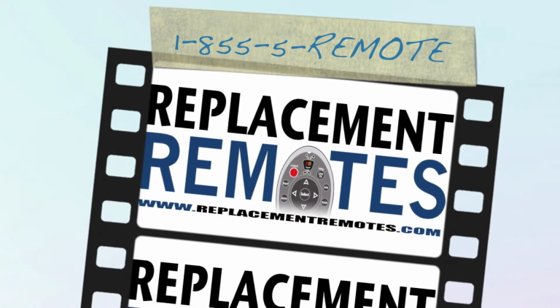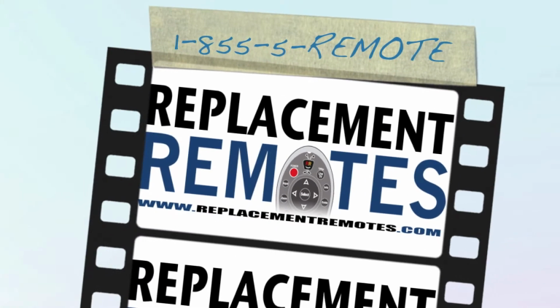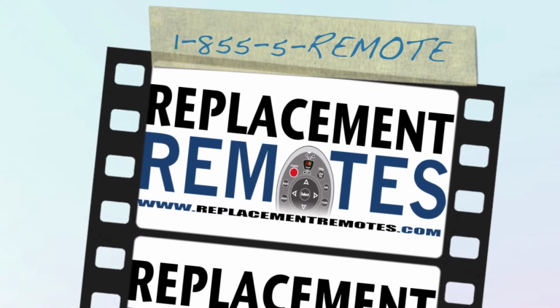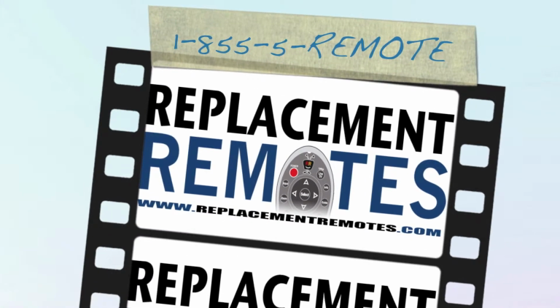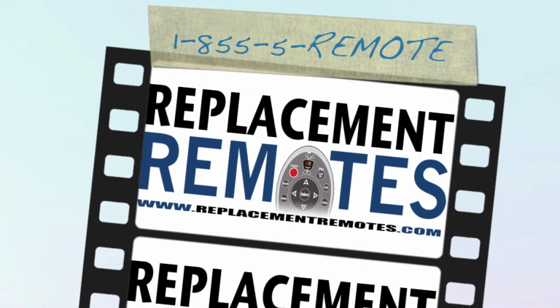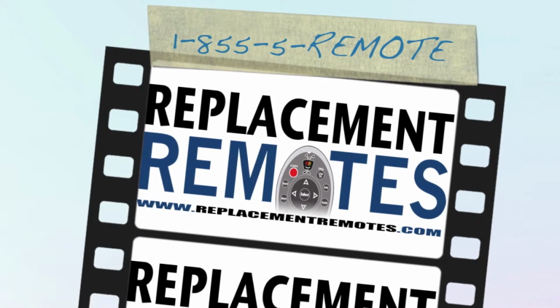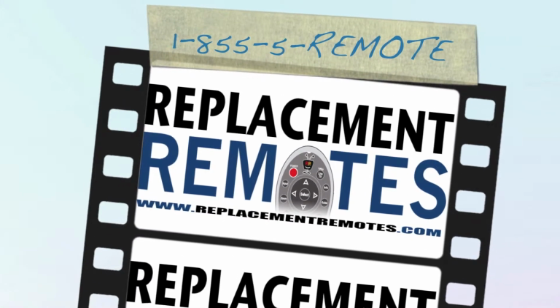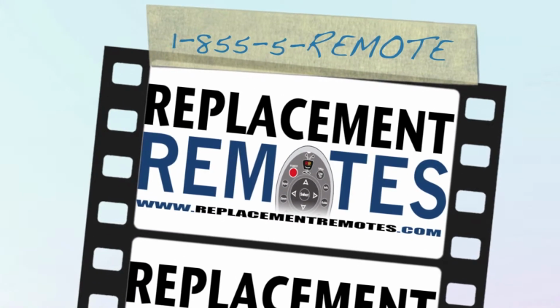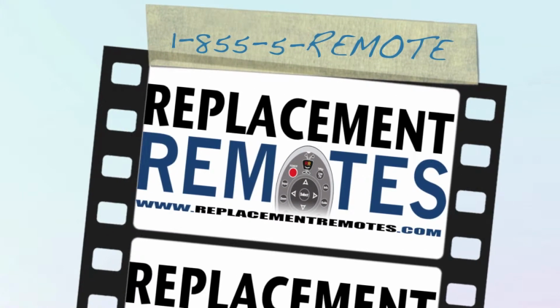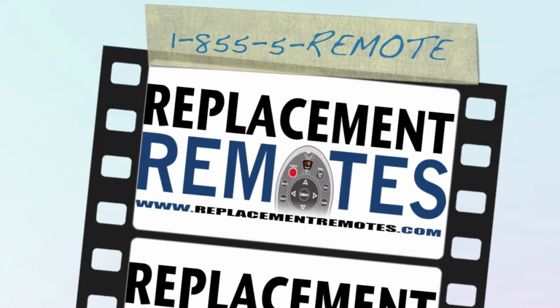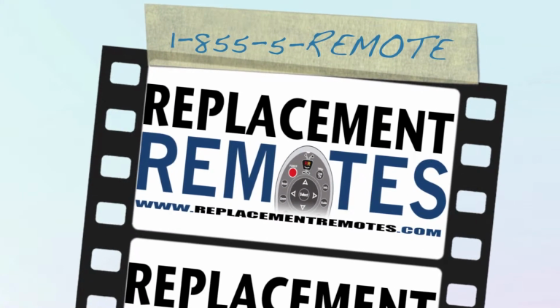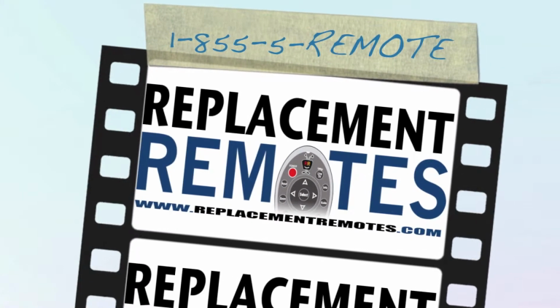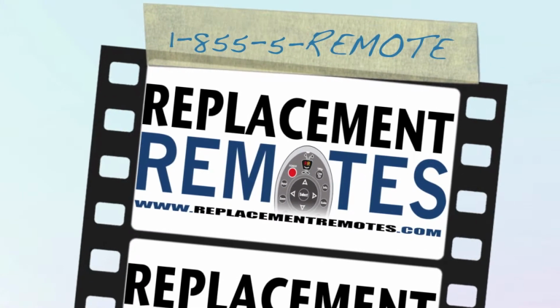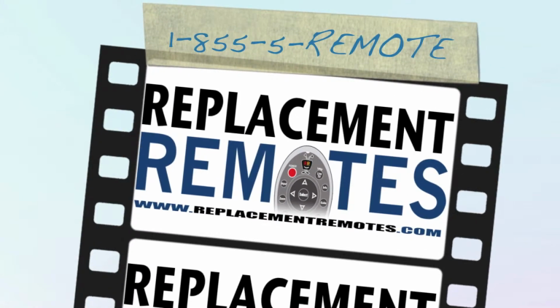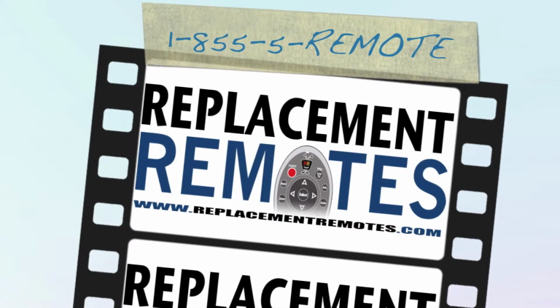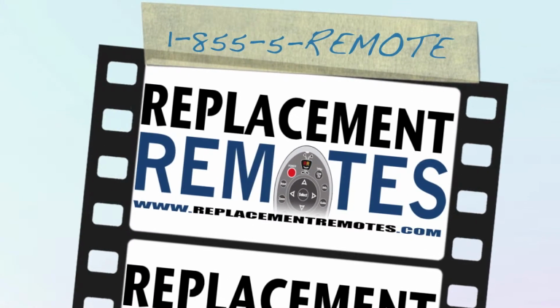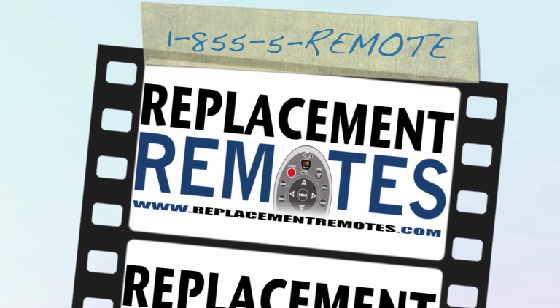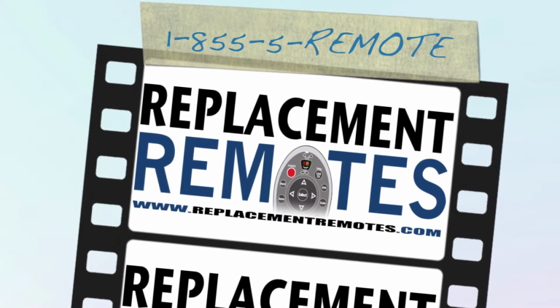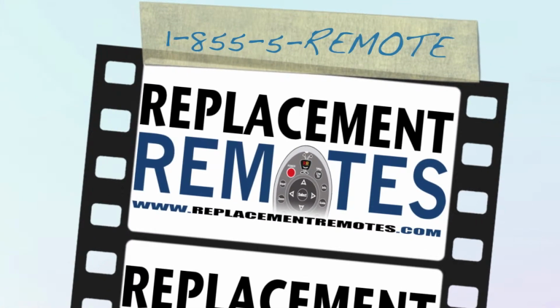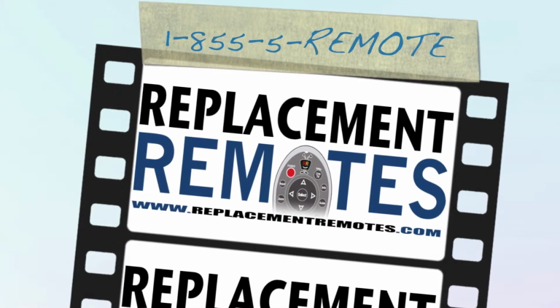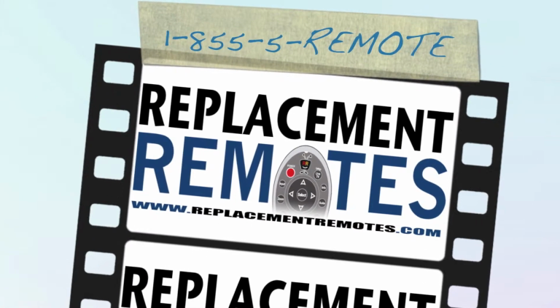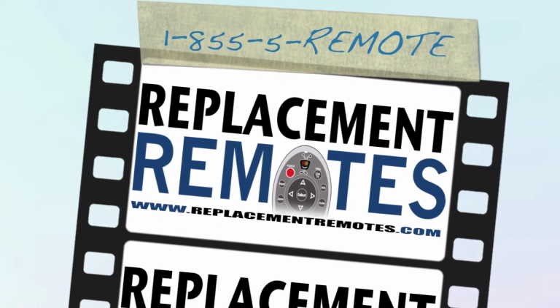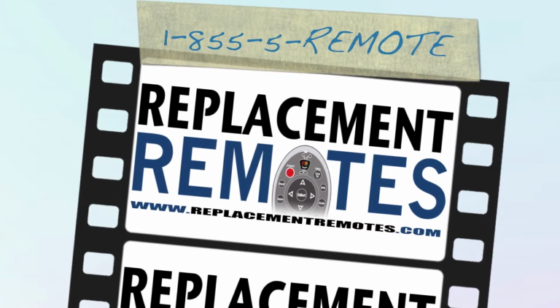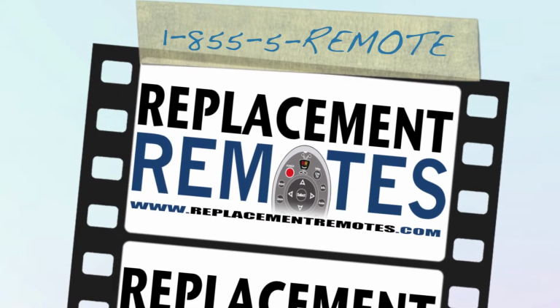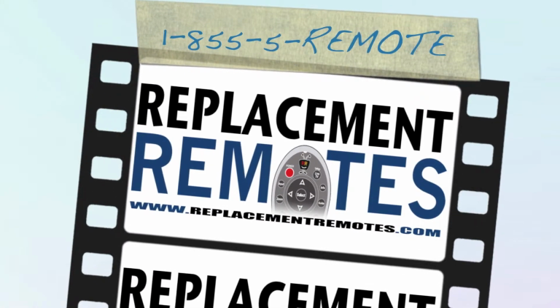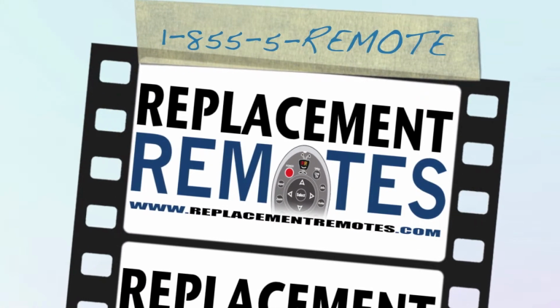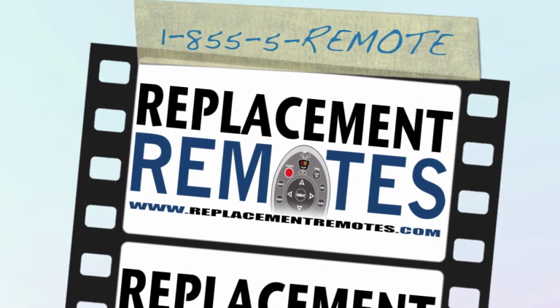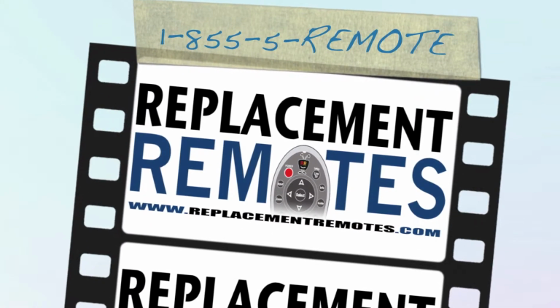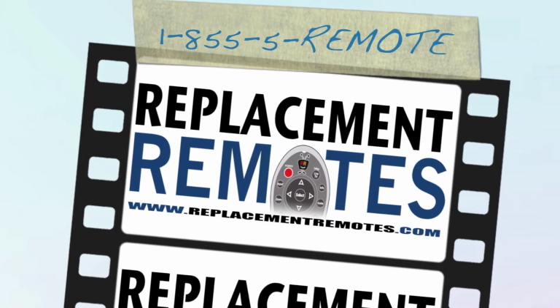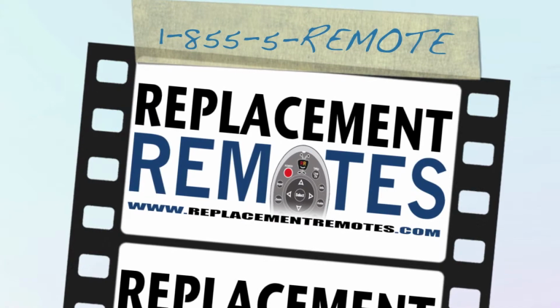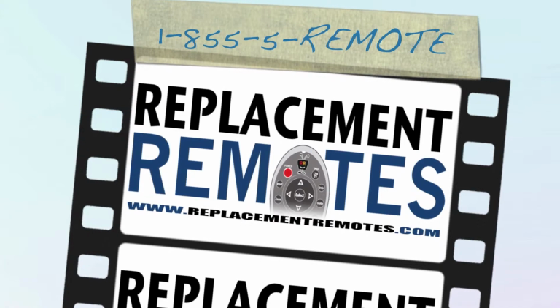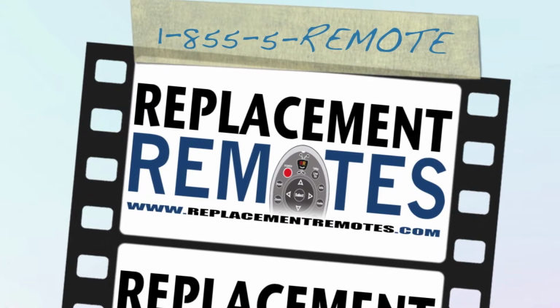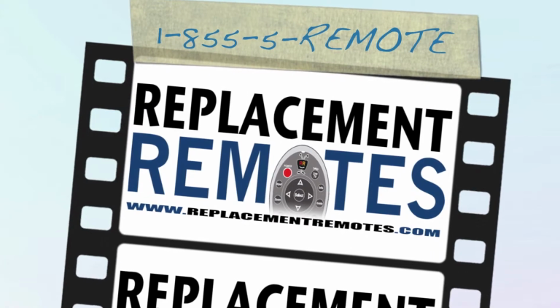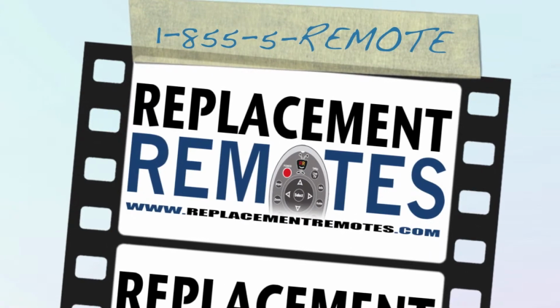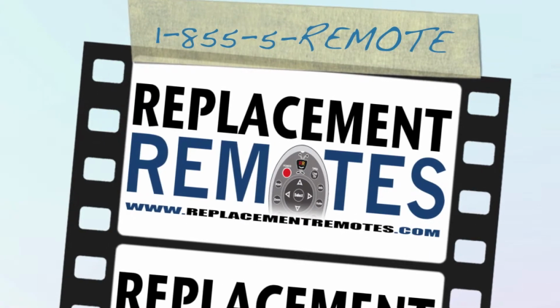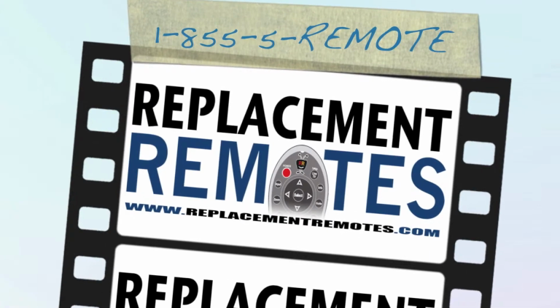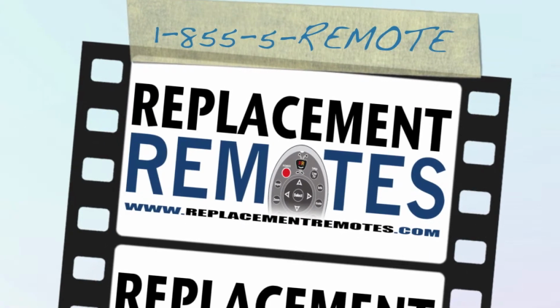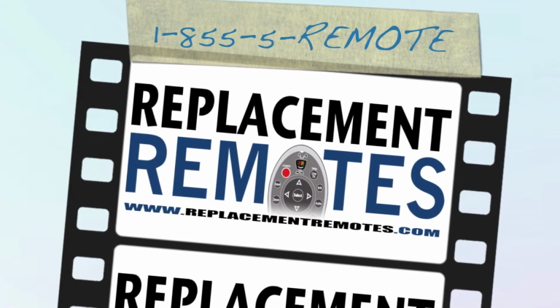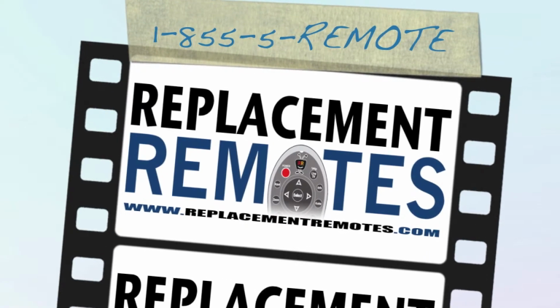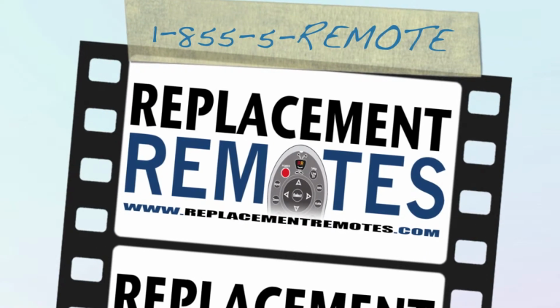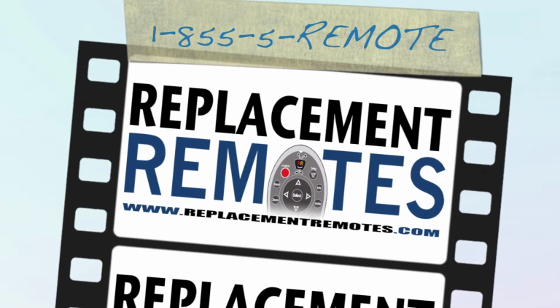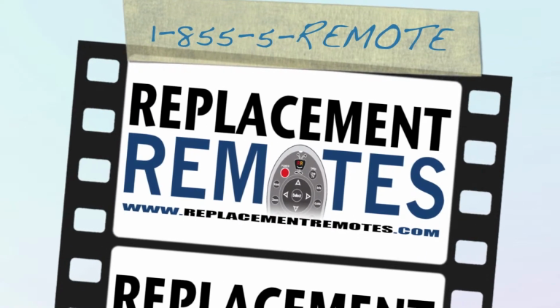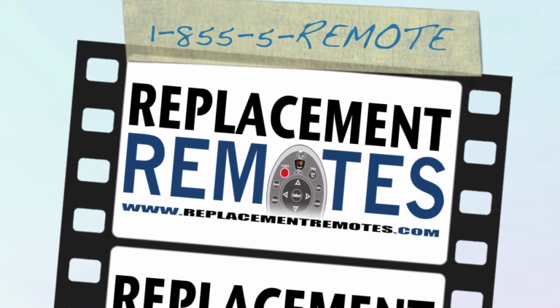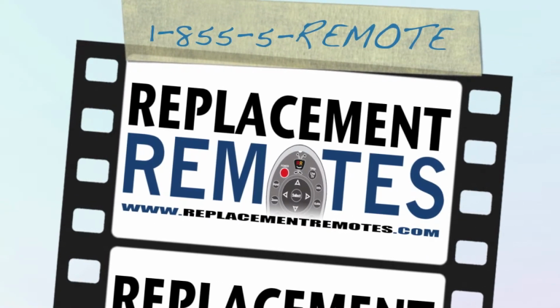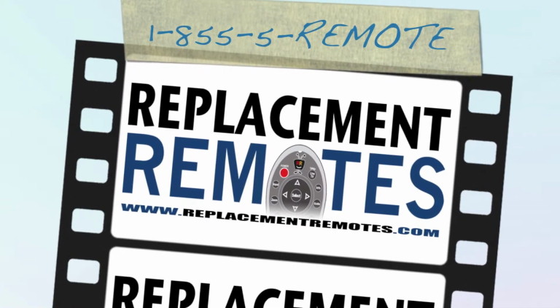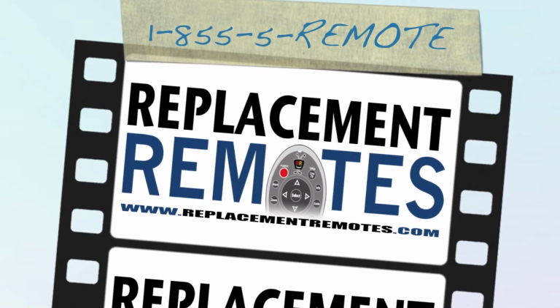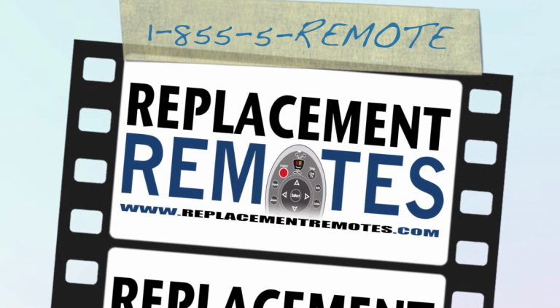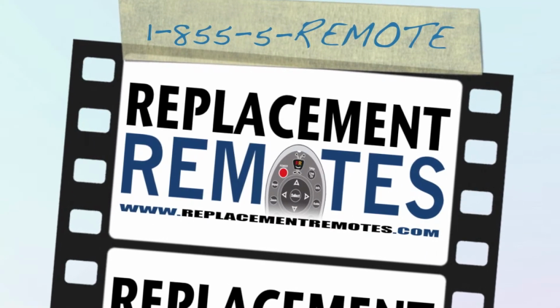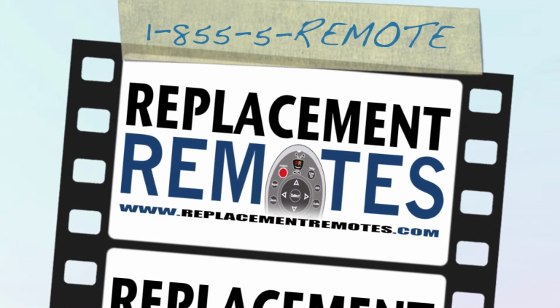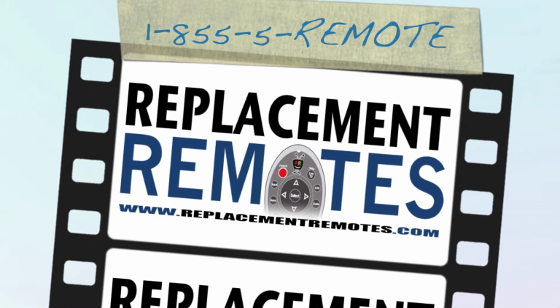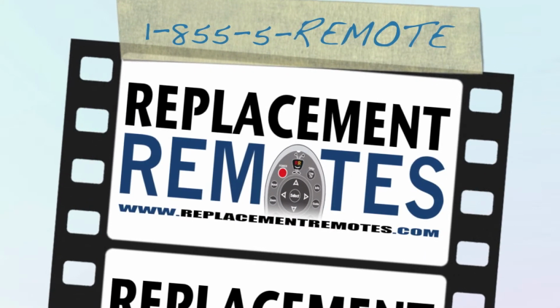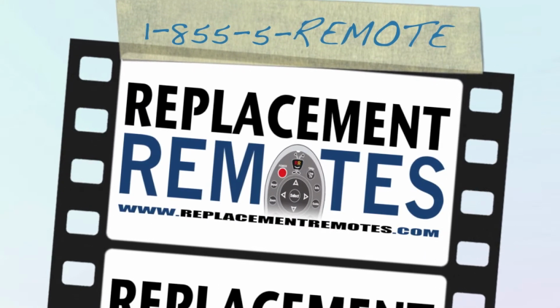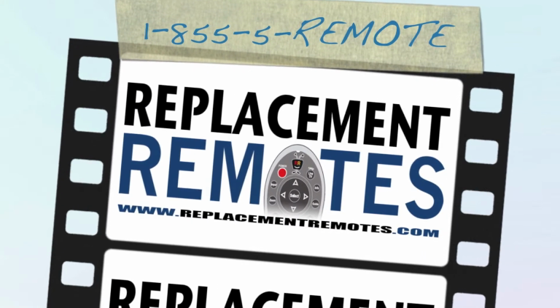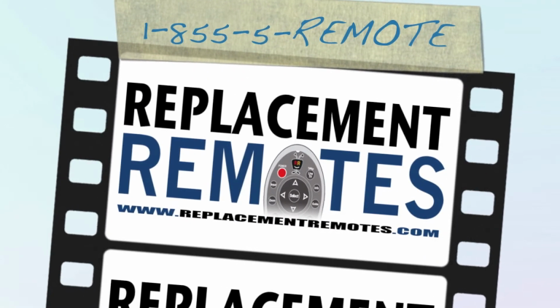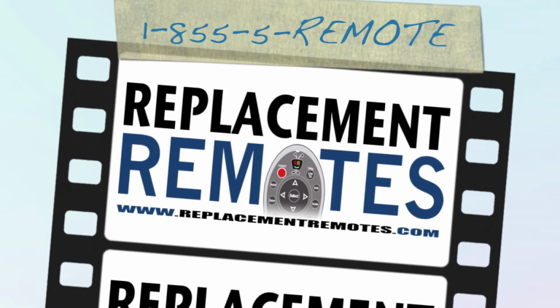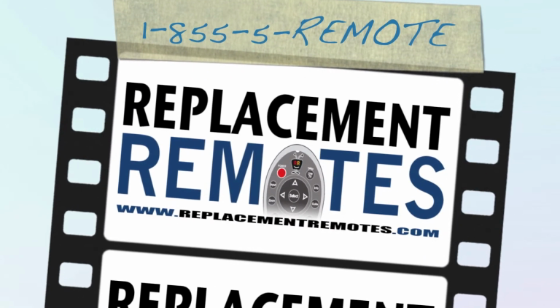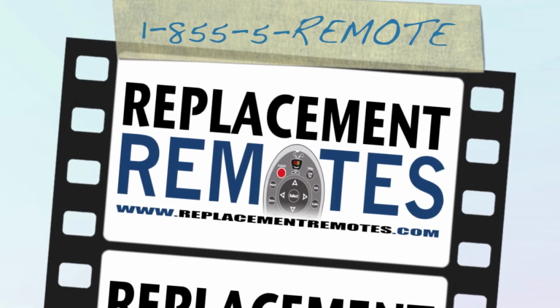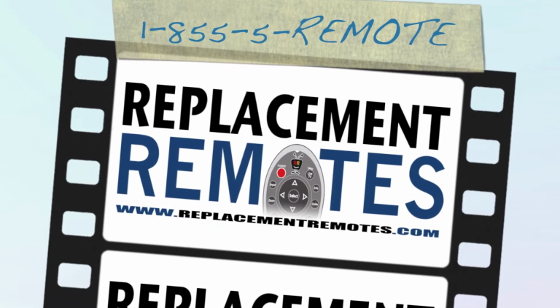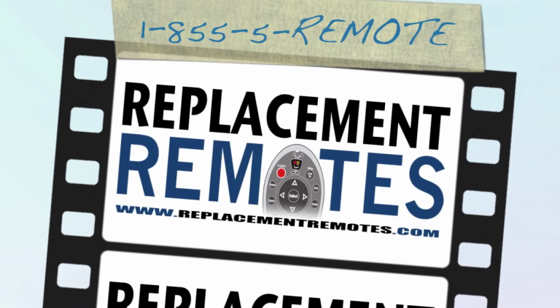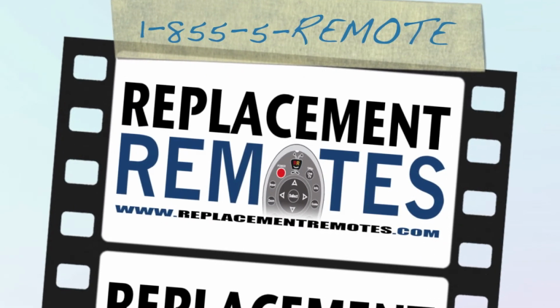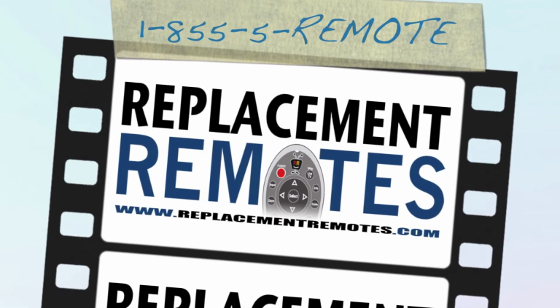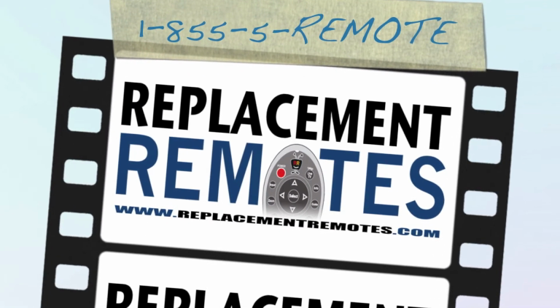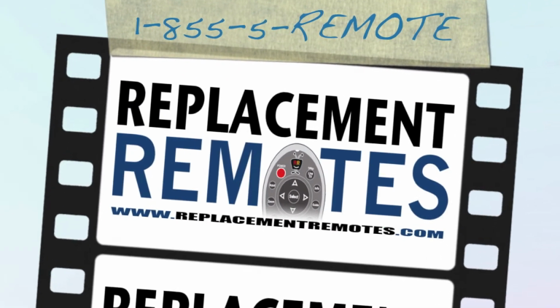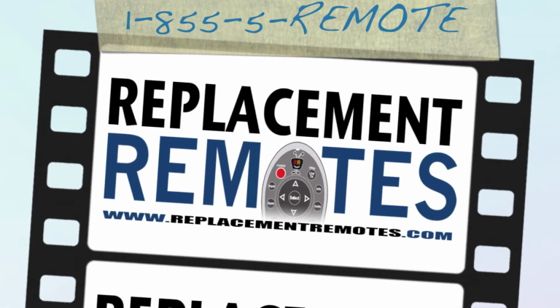ReplacementRemotes.com — if you need a remote control, replacement remote.